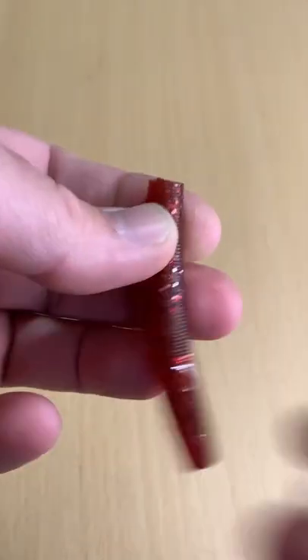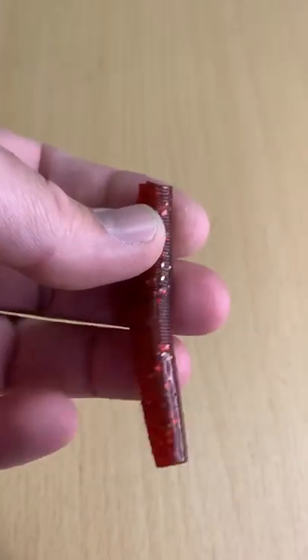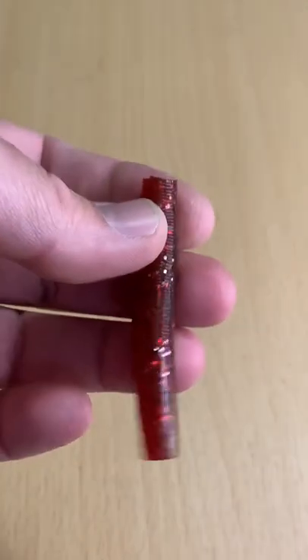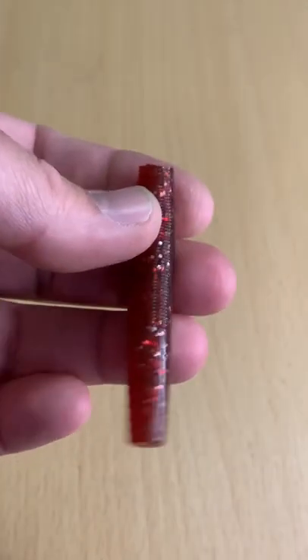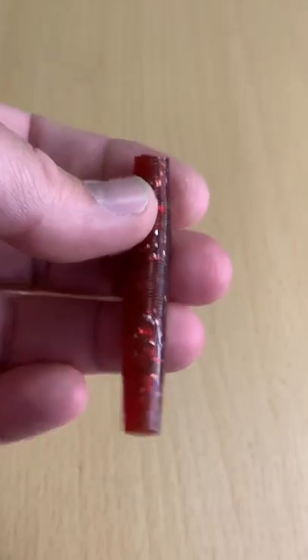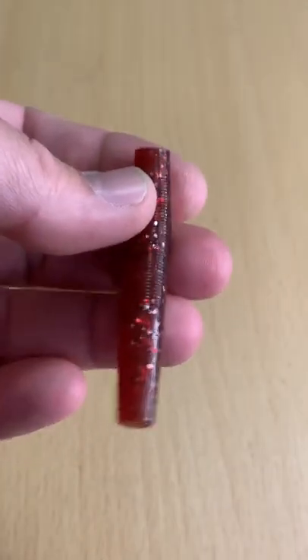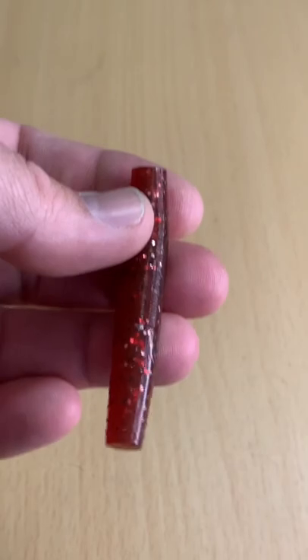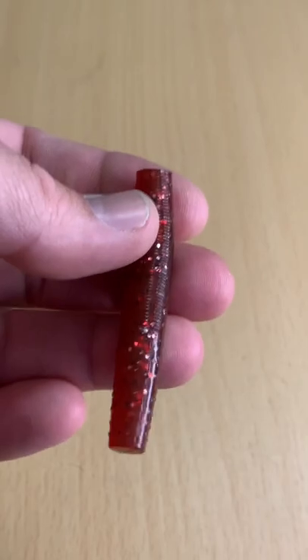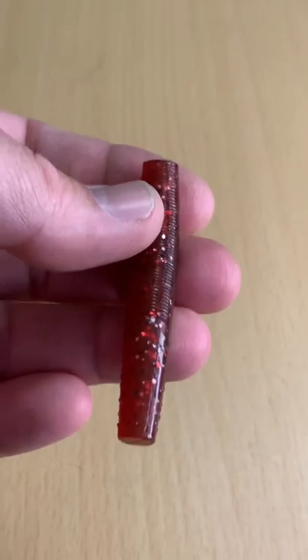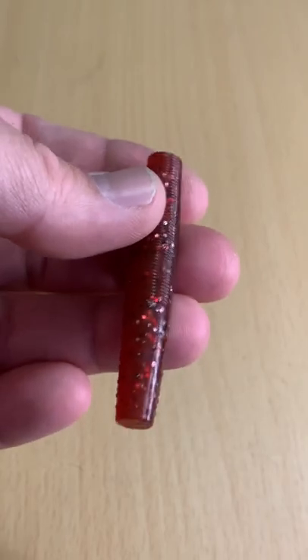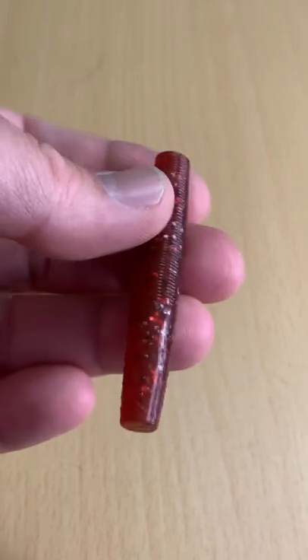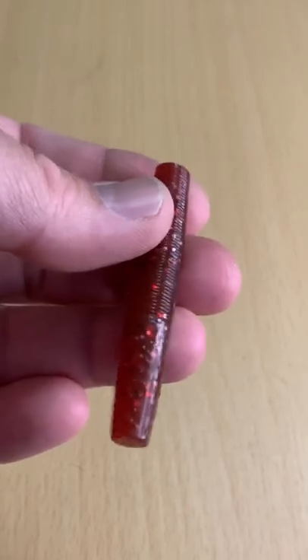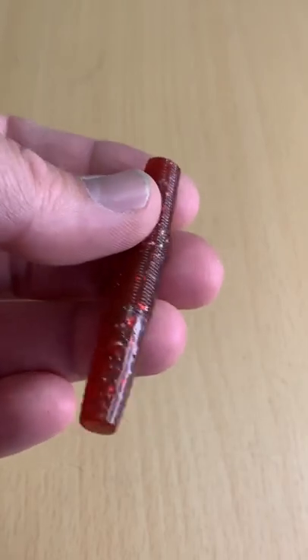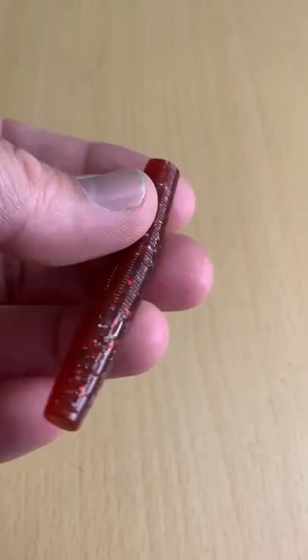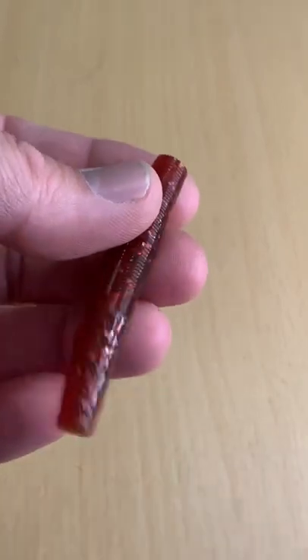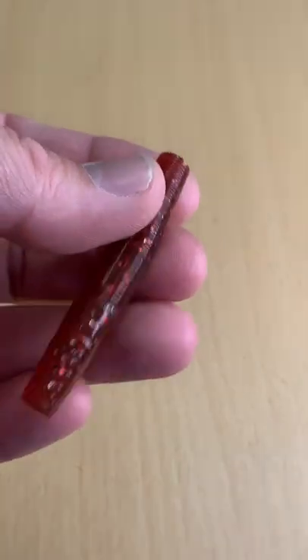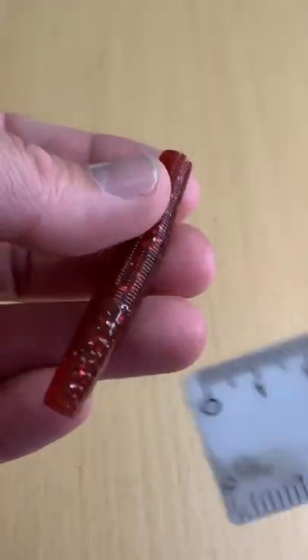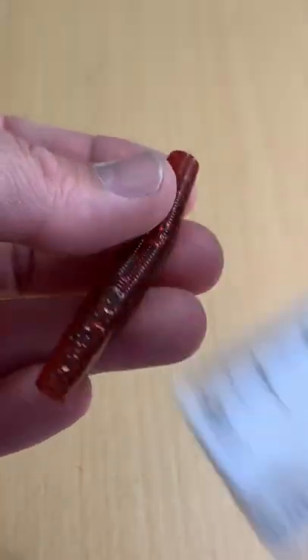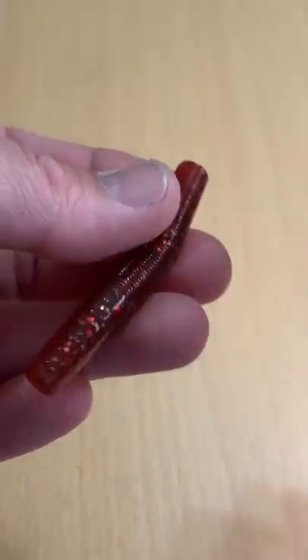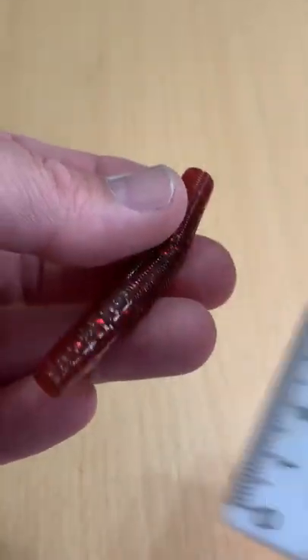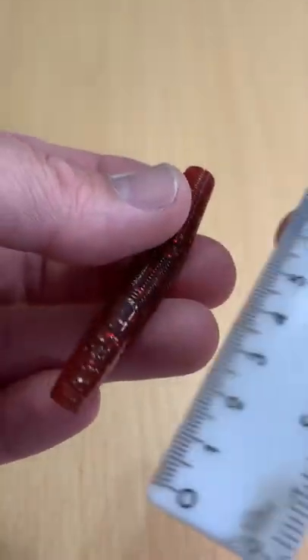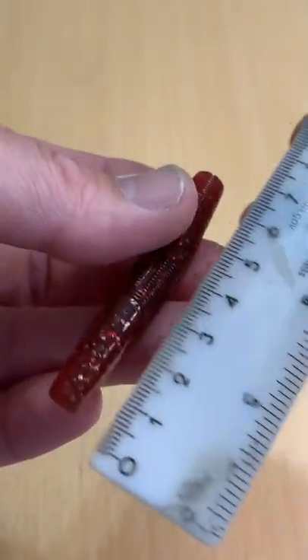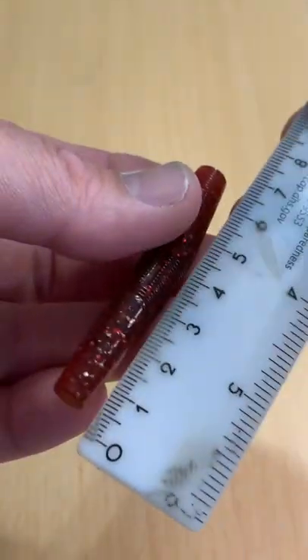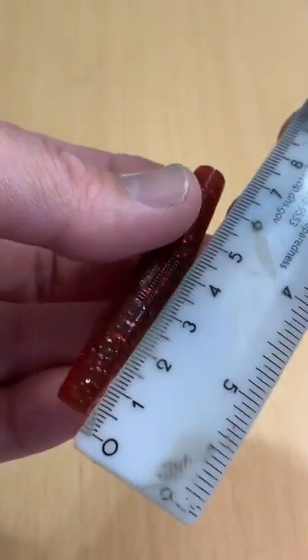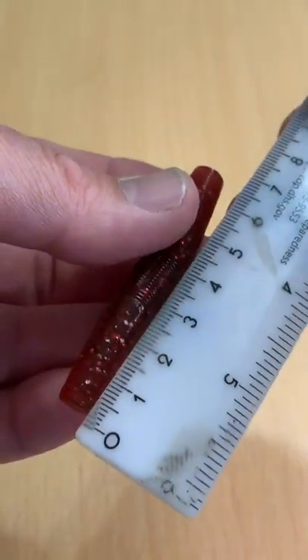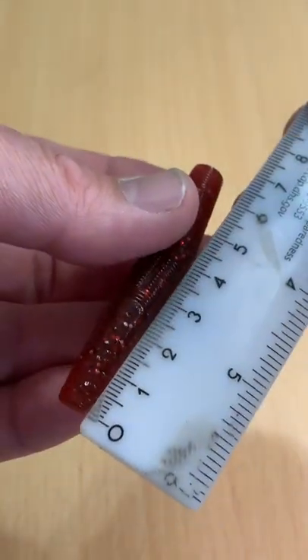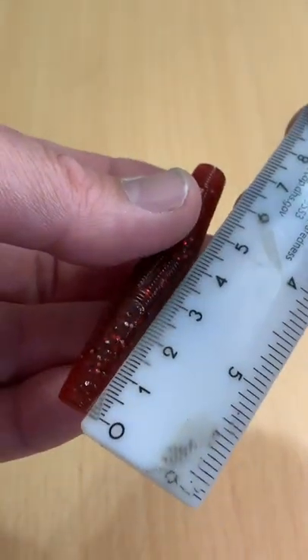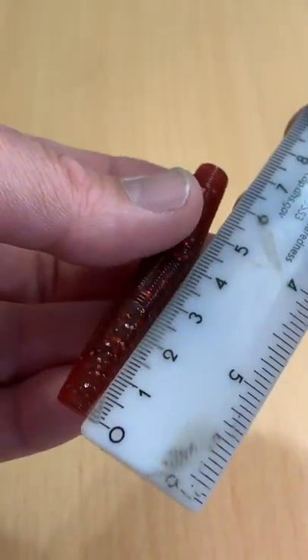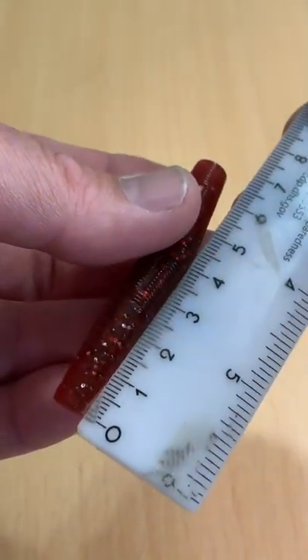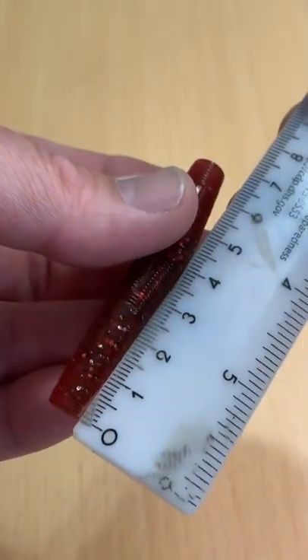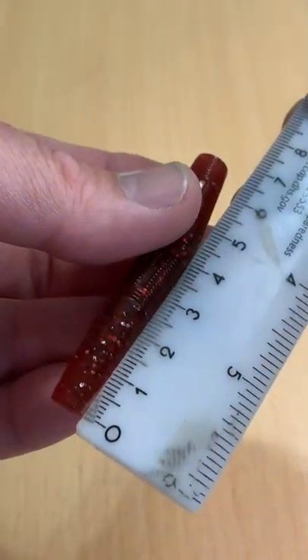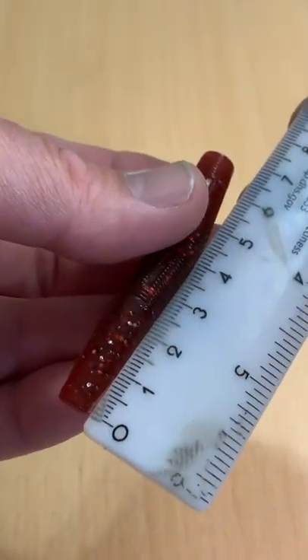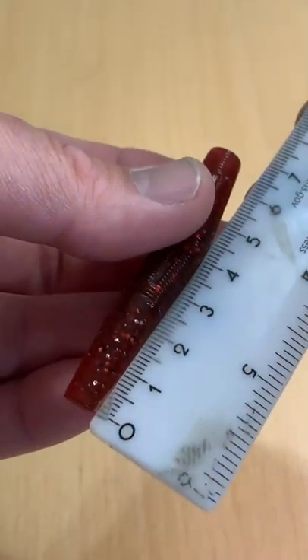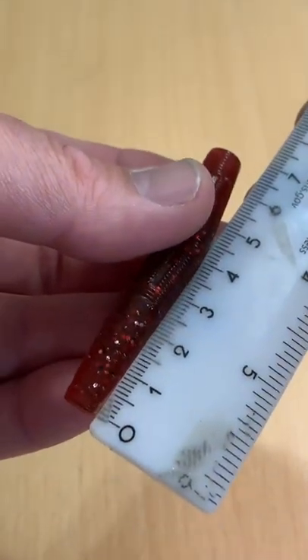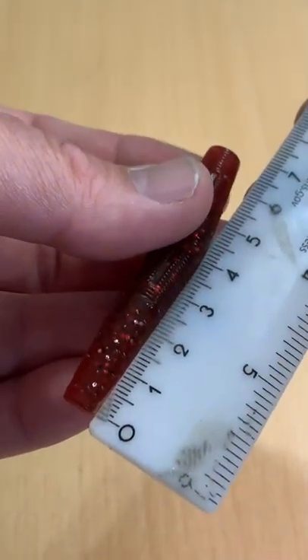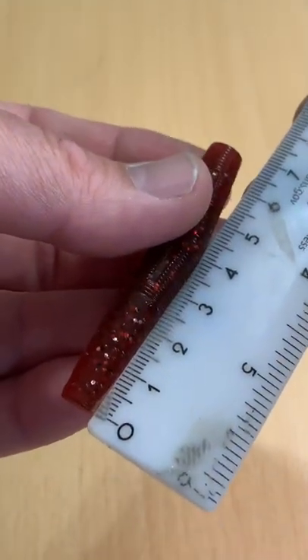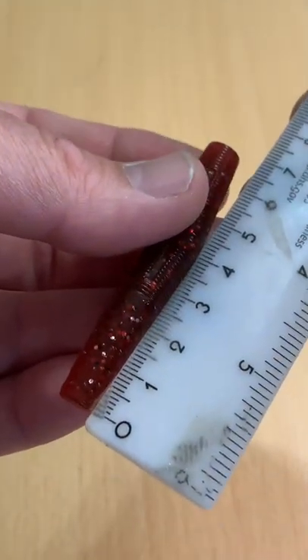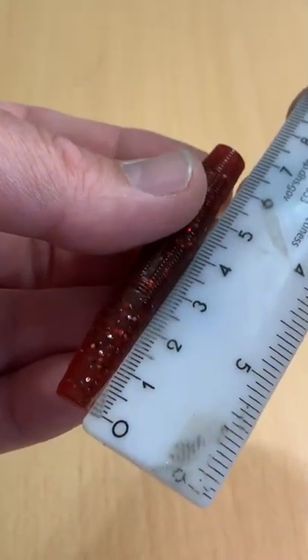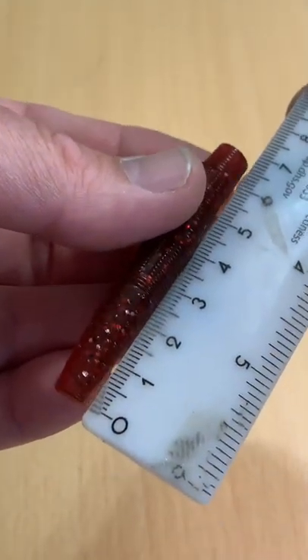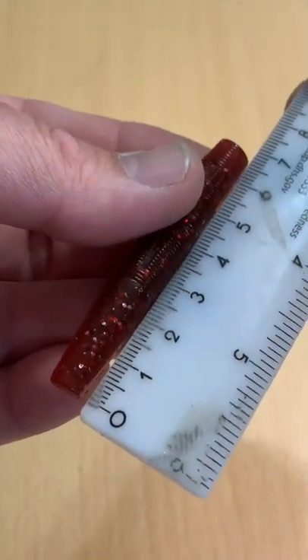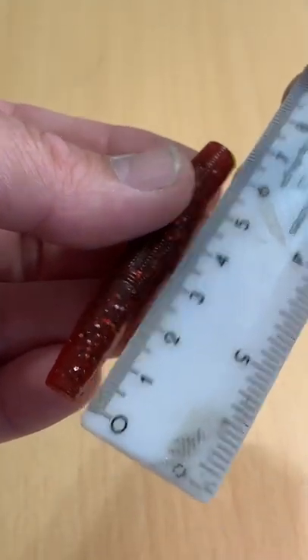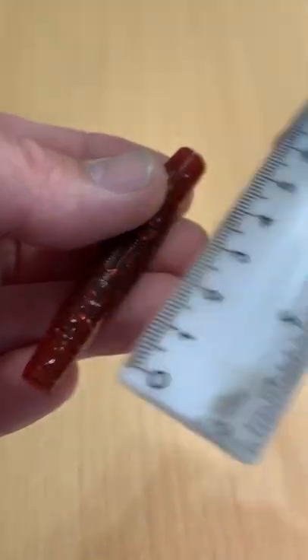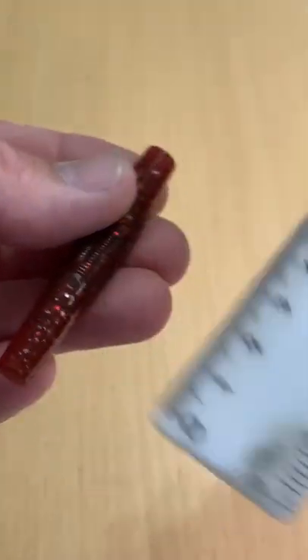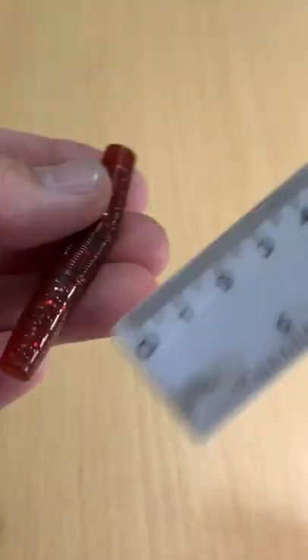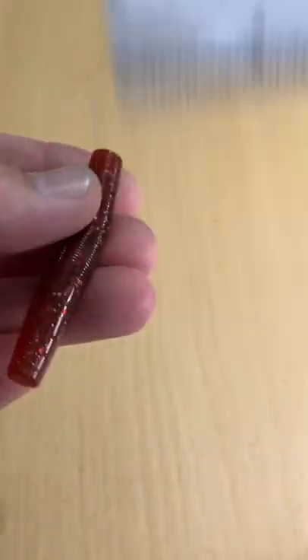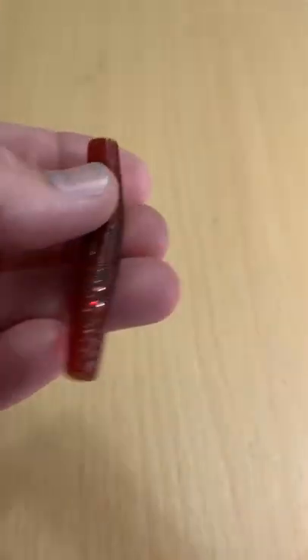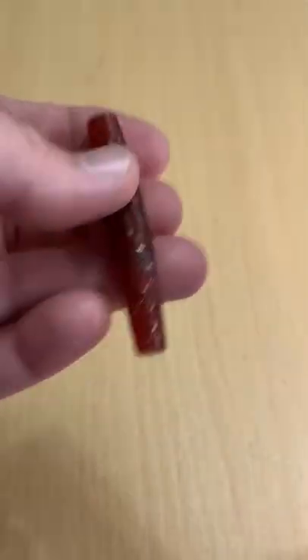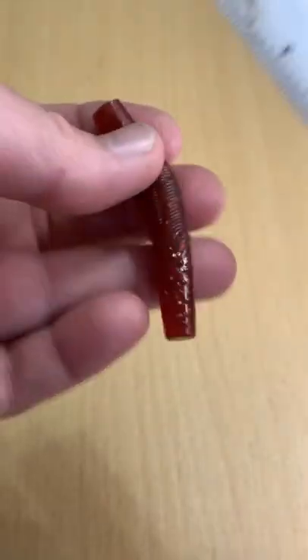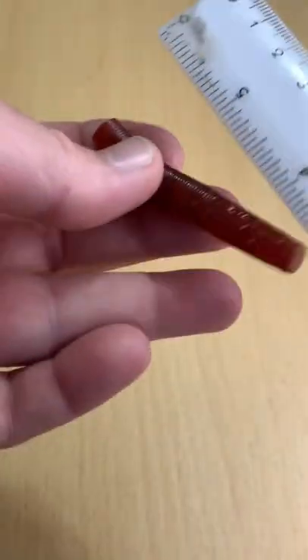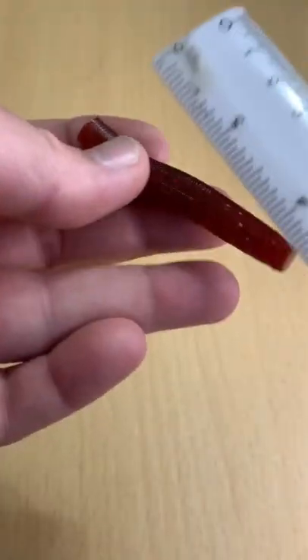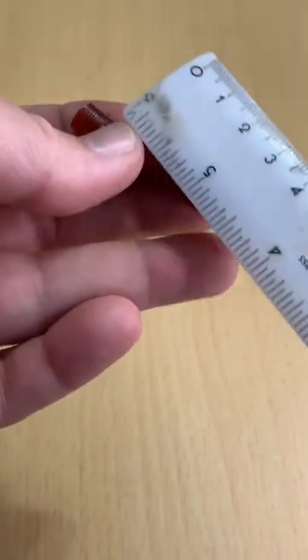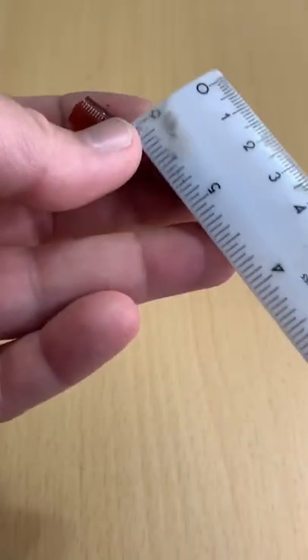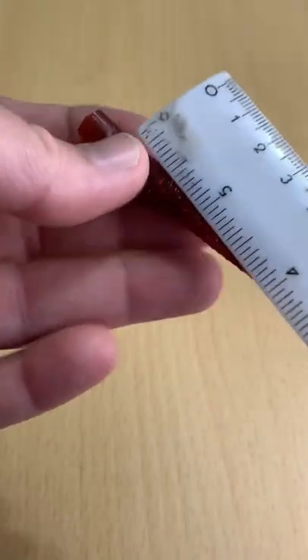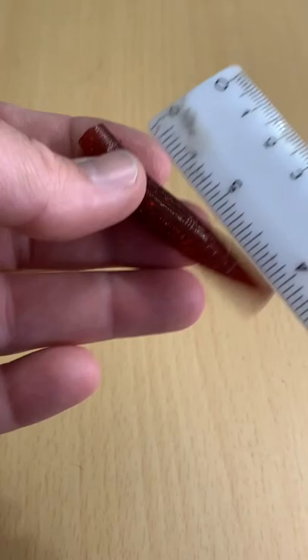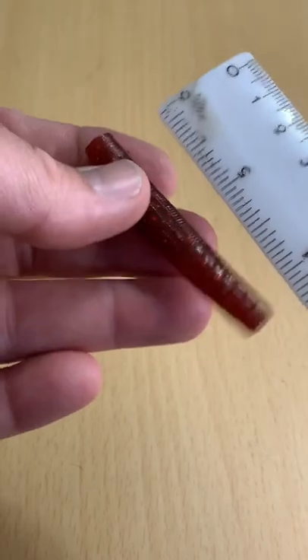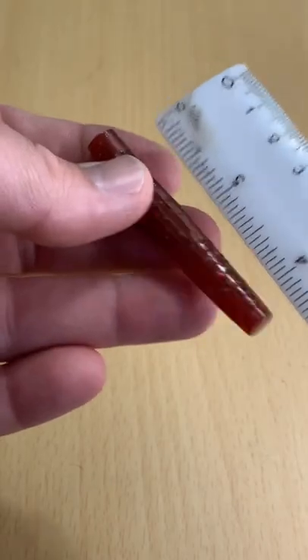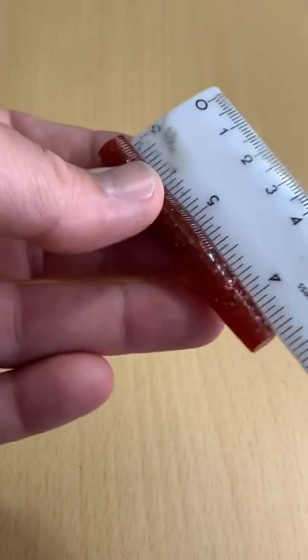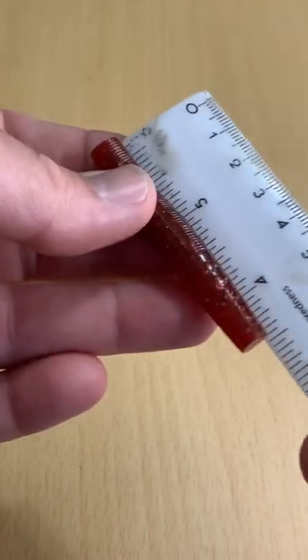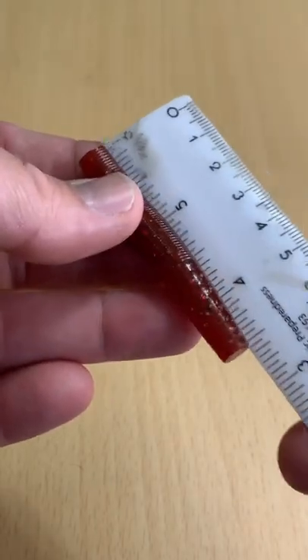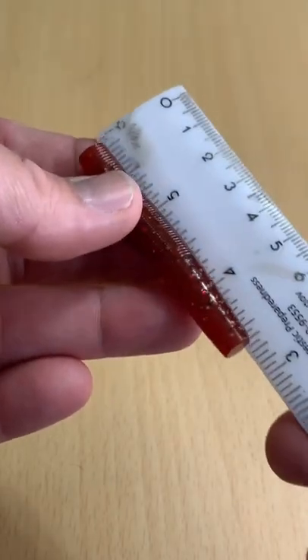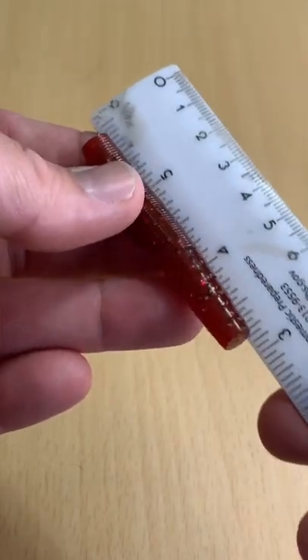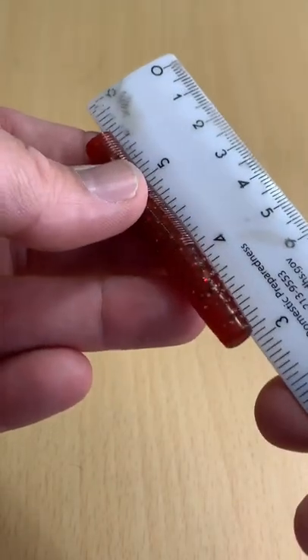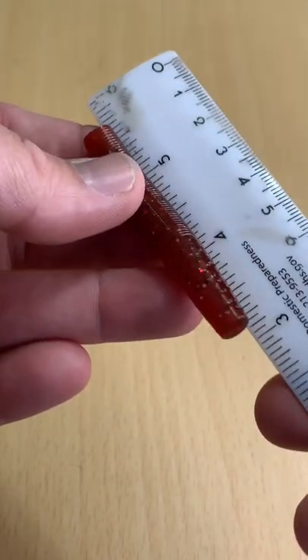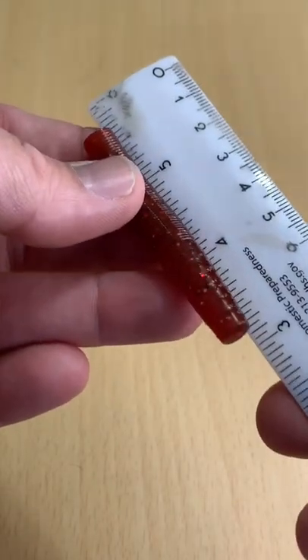Supposed to be floating — yep, that's an accurate description on the length too.